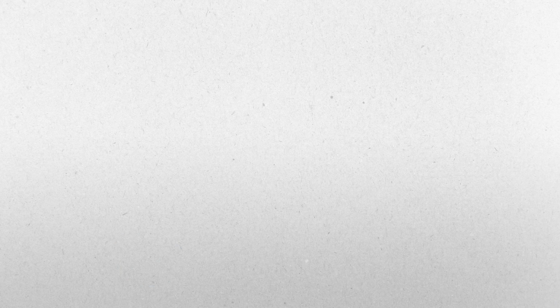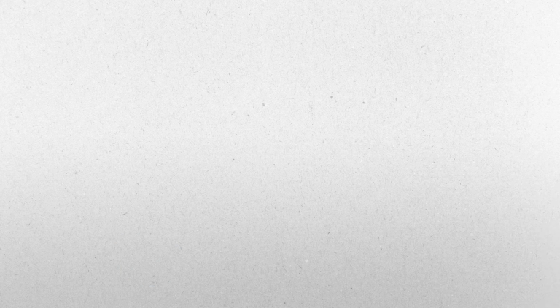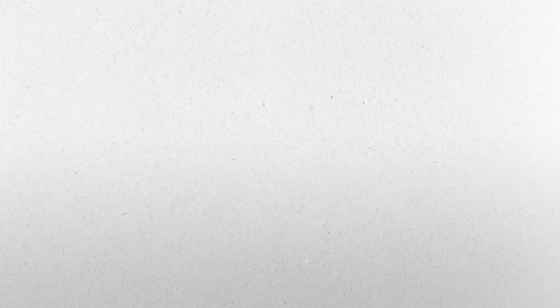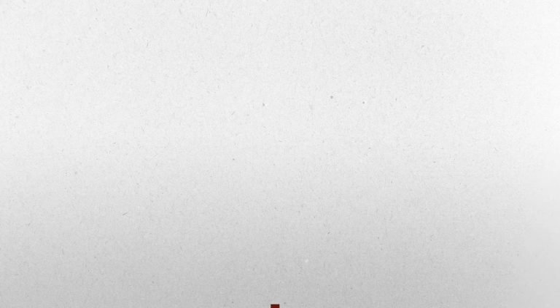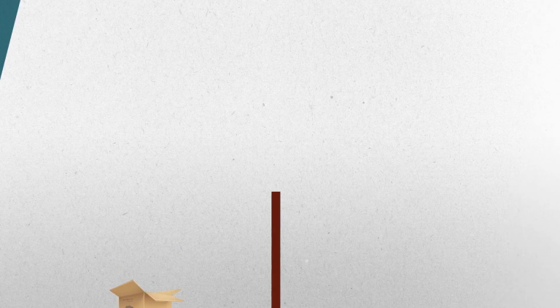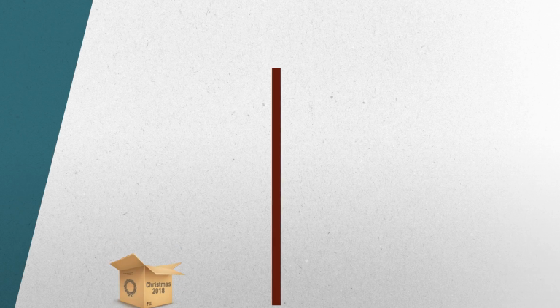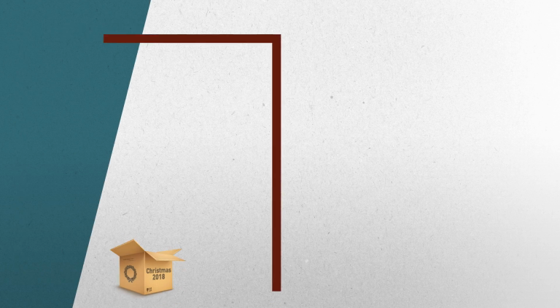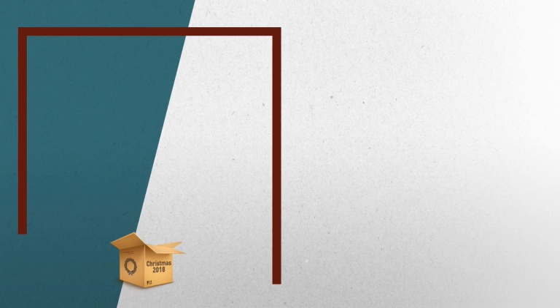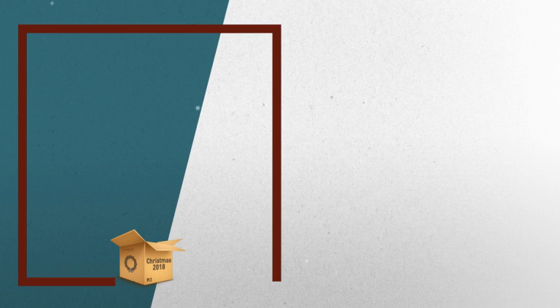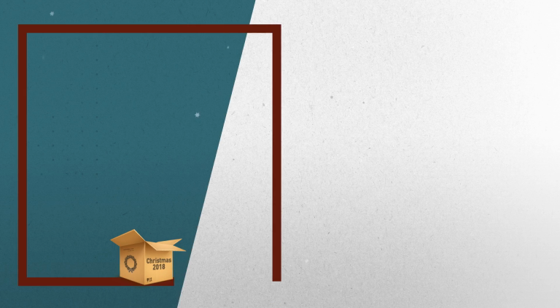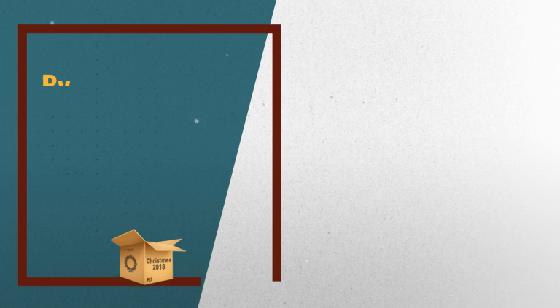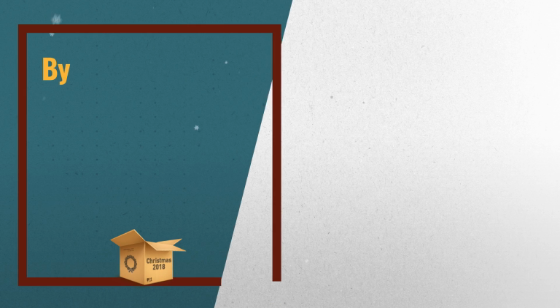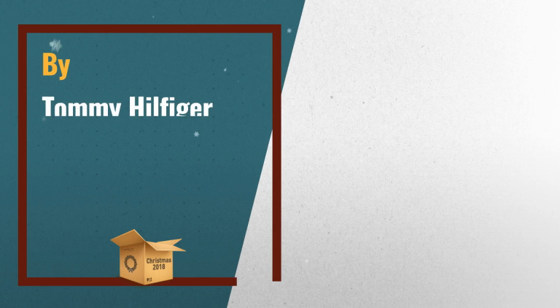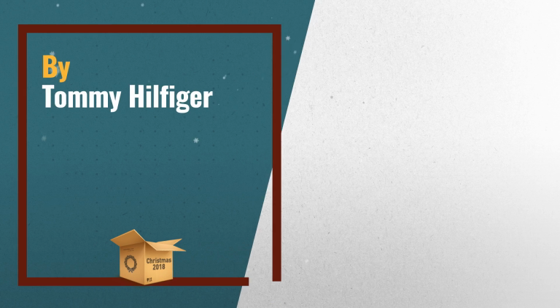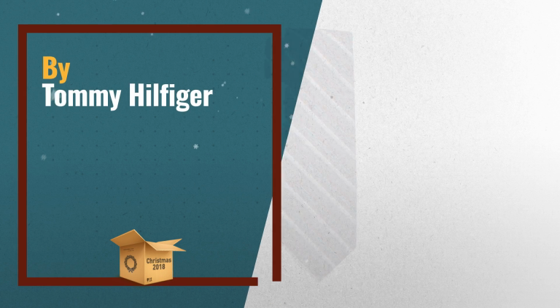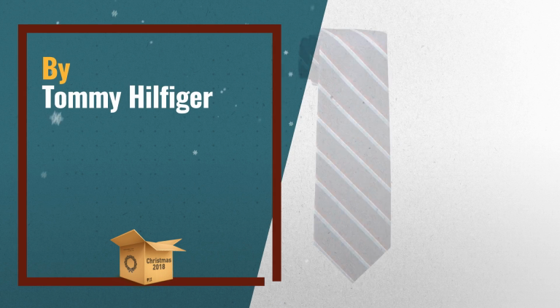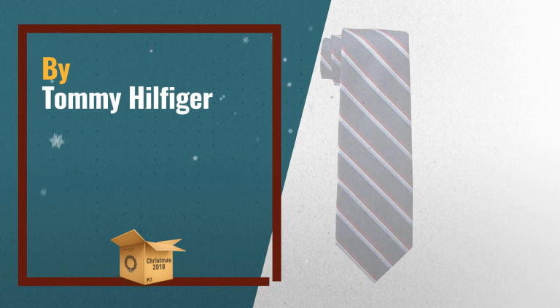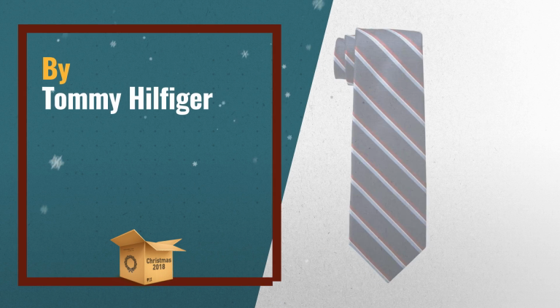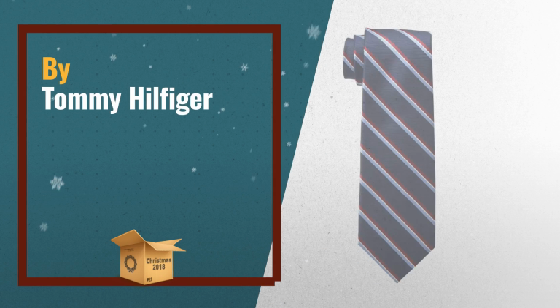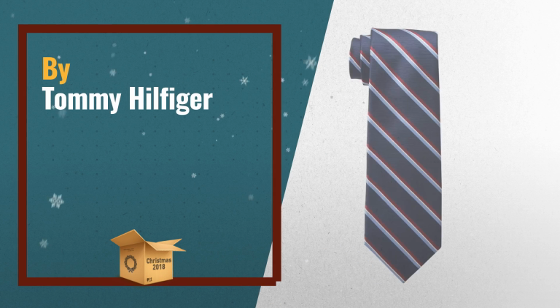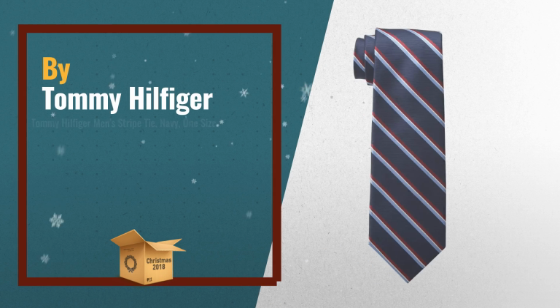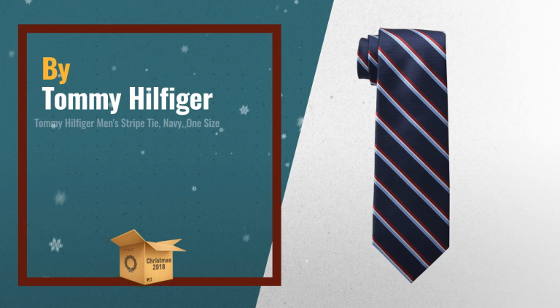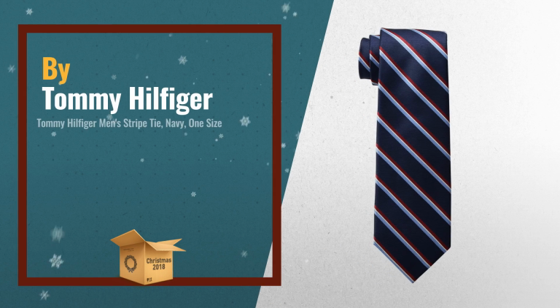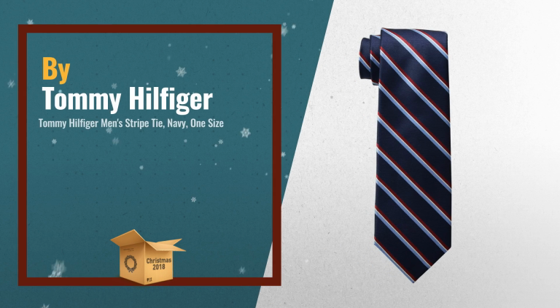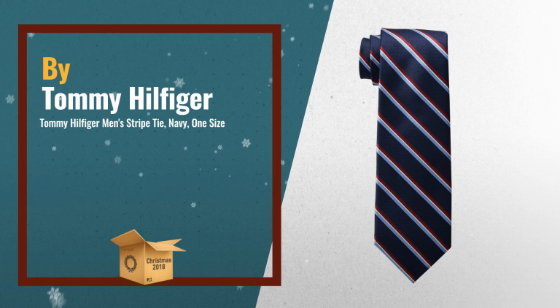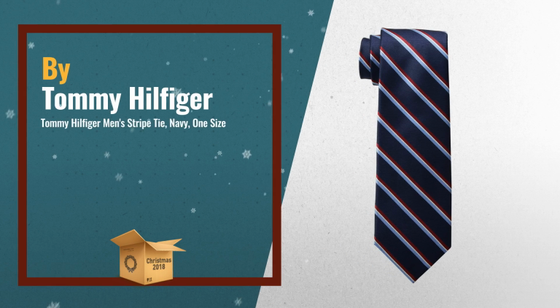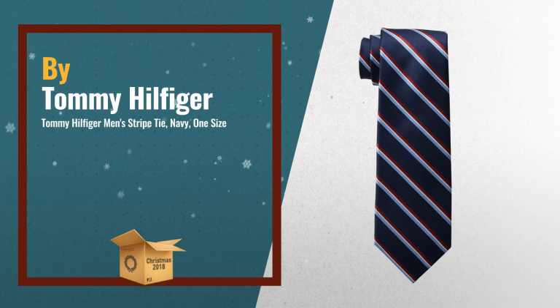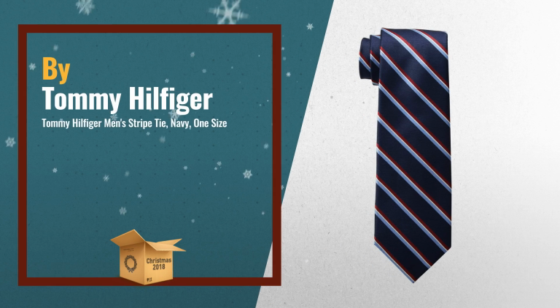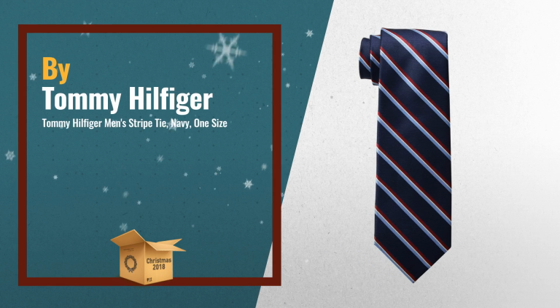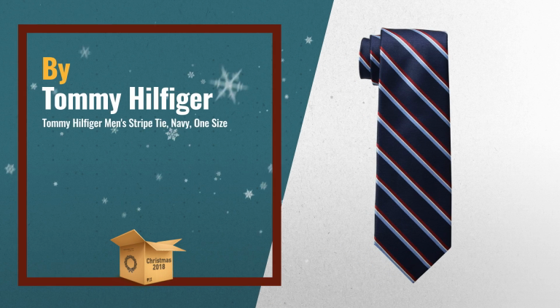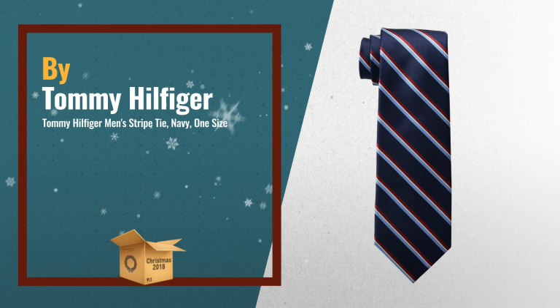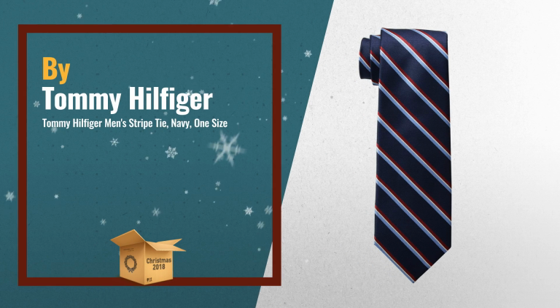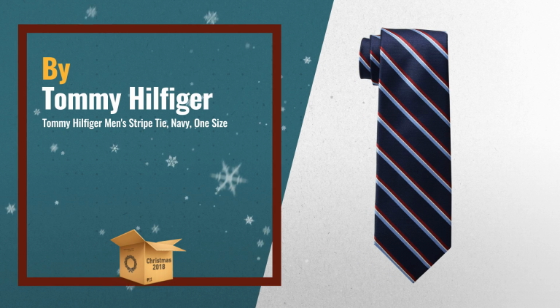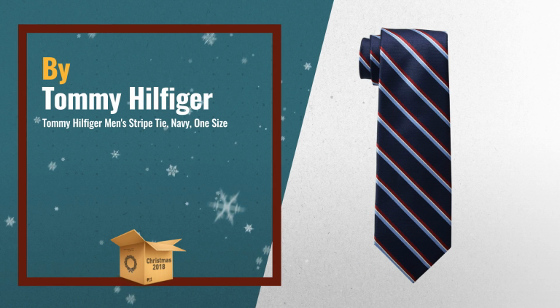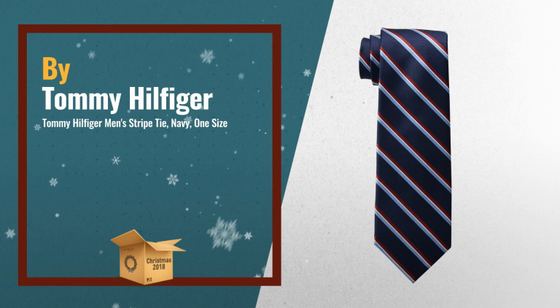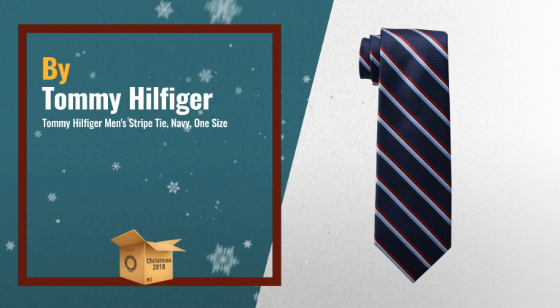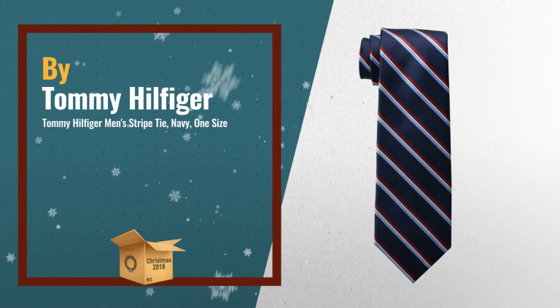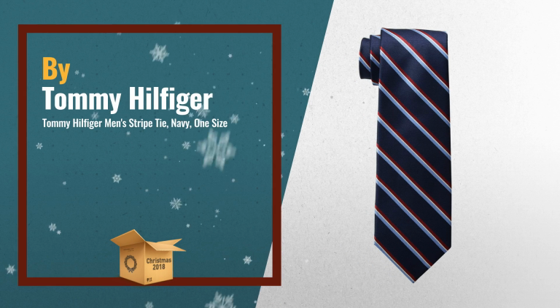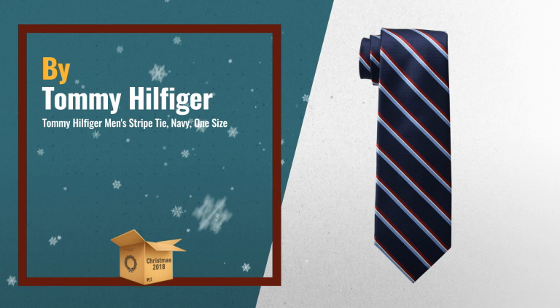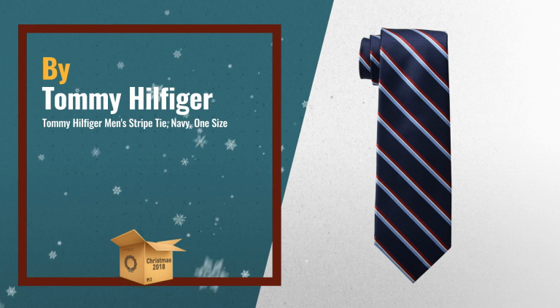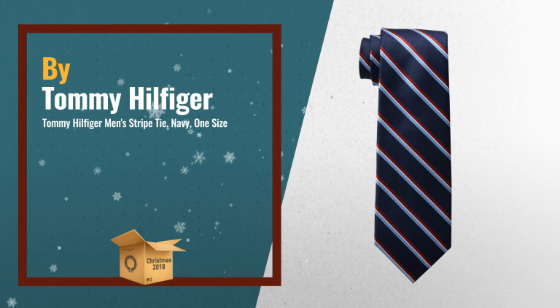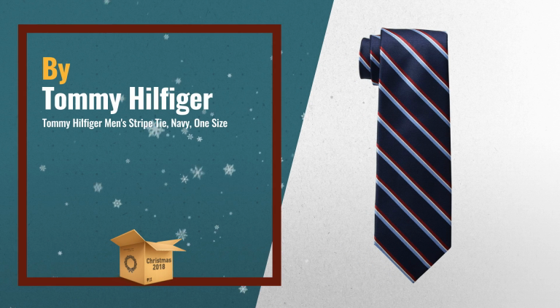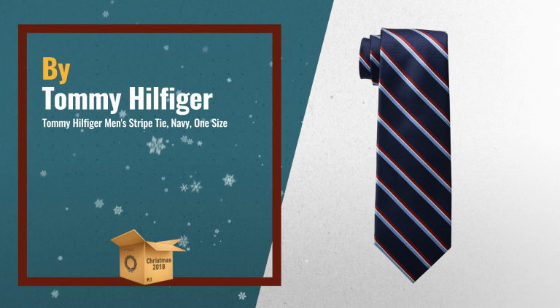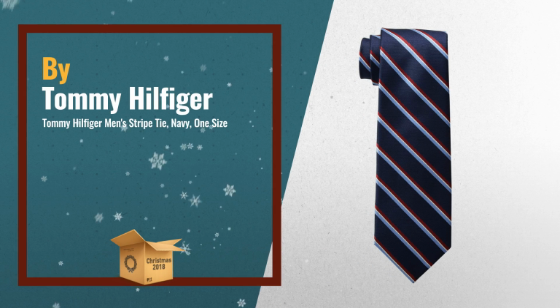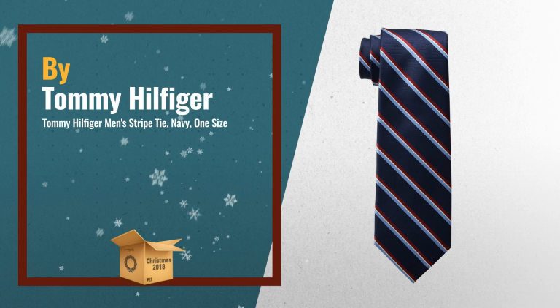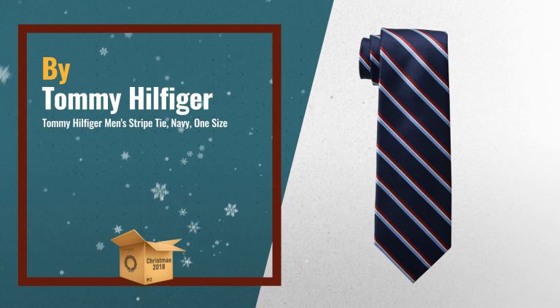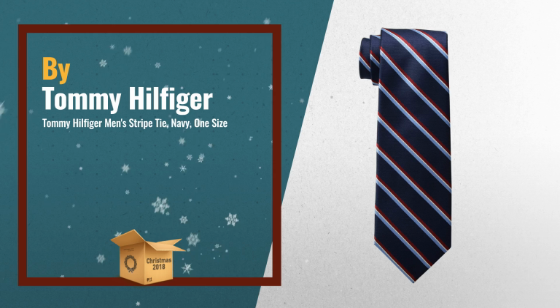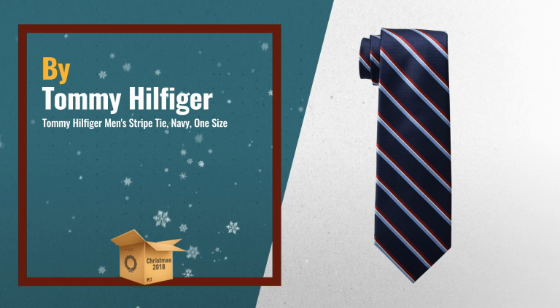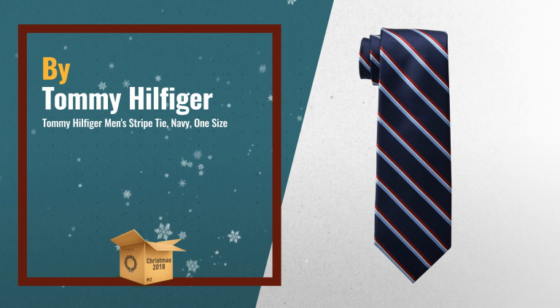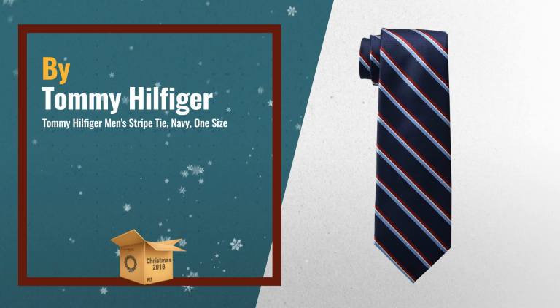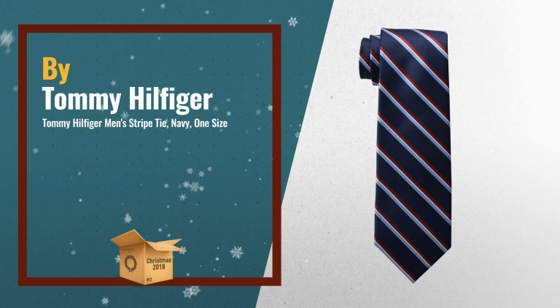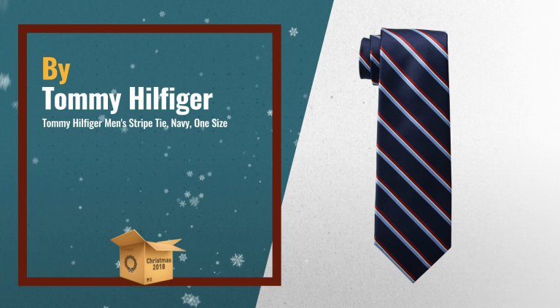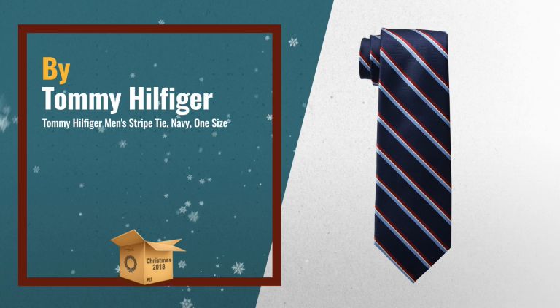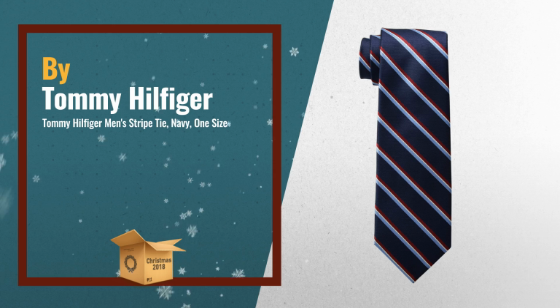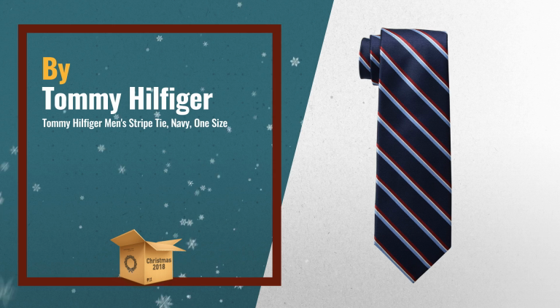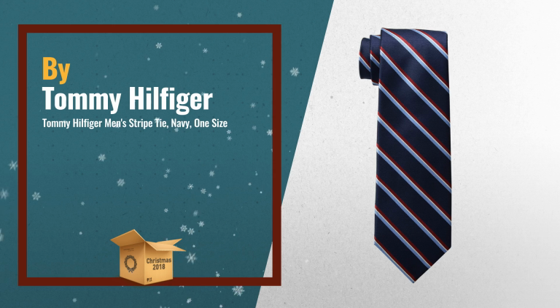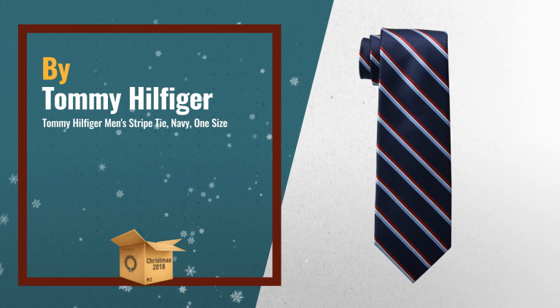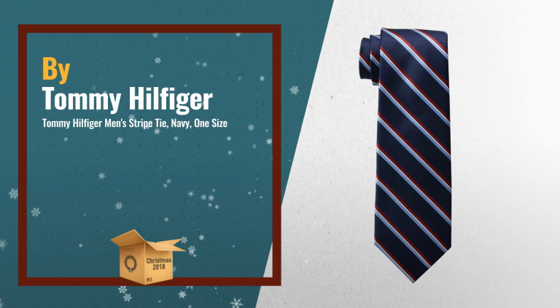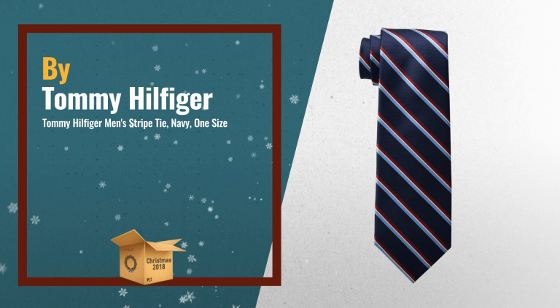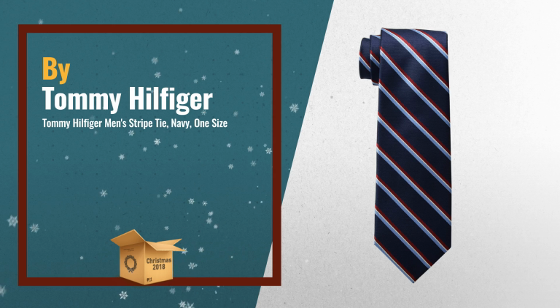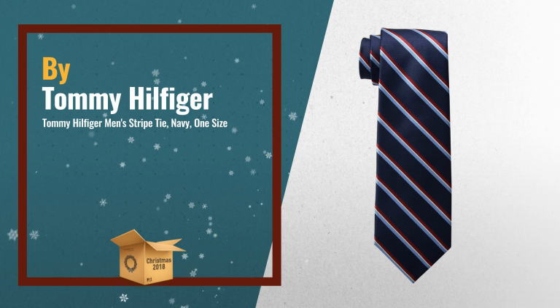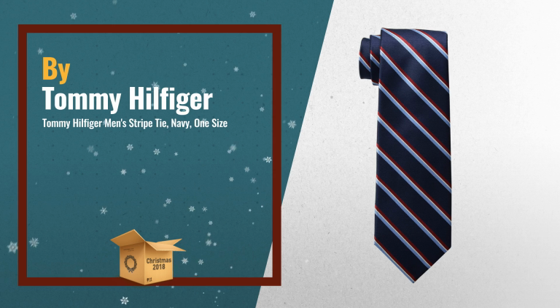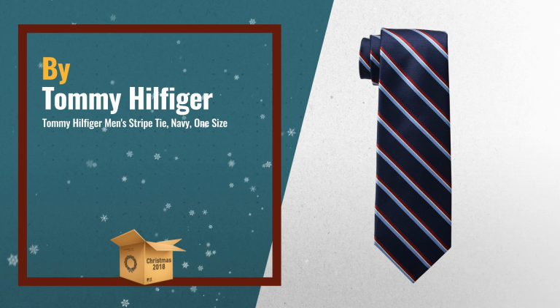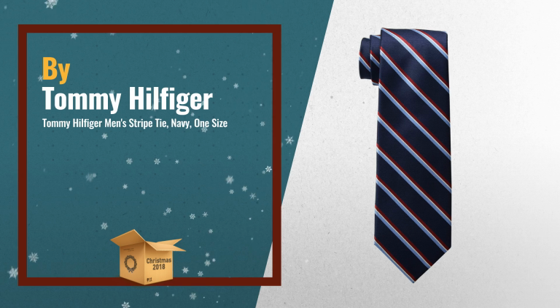Number 2. Tommy Hilfiger men's striped tie, navy, one size. Another great product by Tommy Hilfiger.